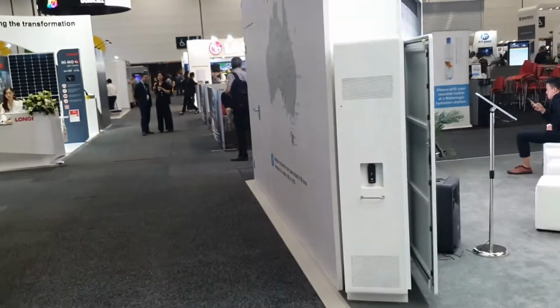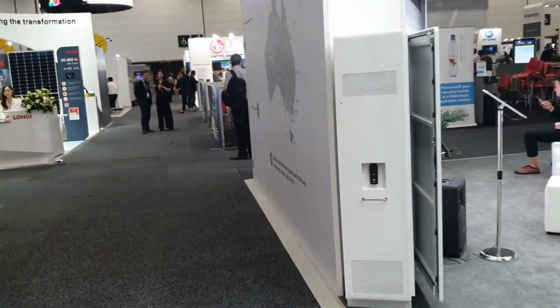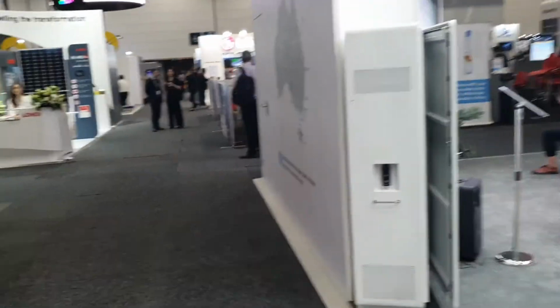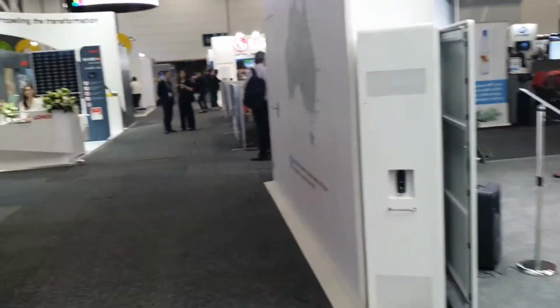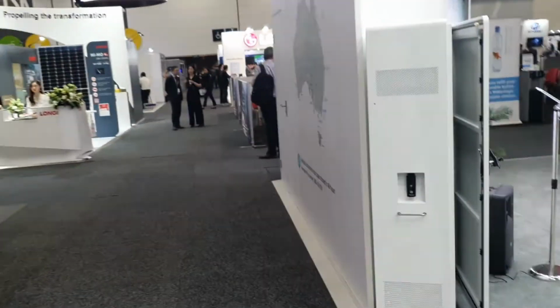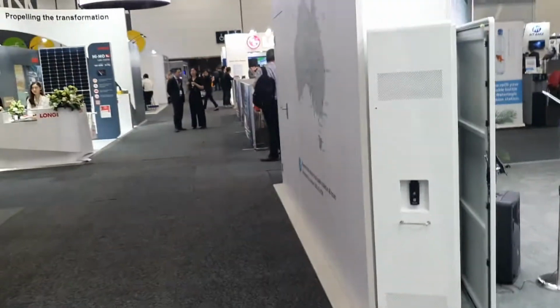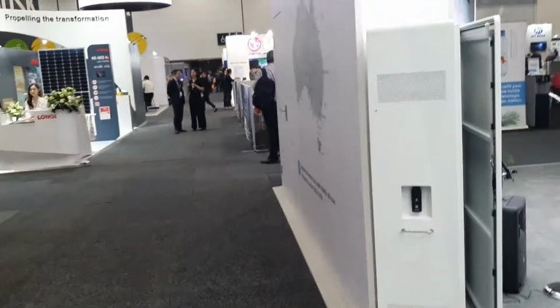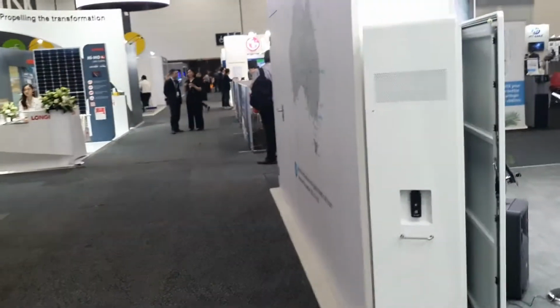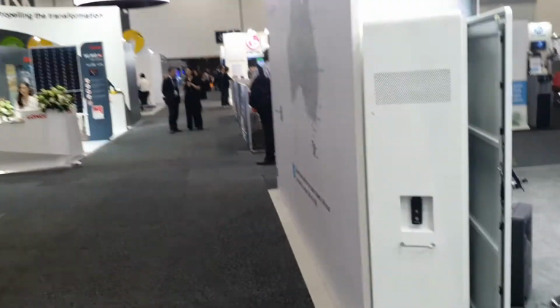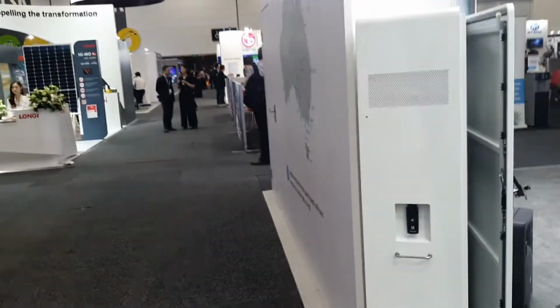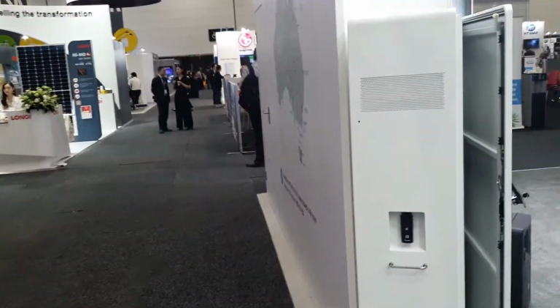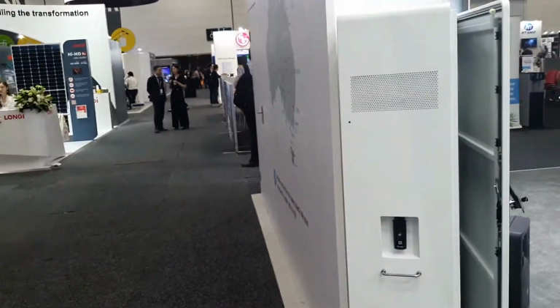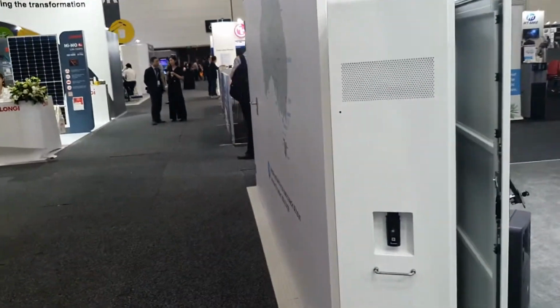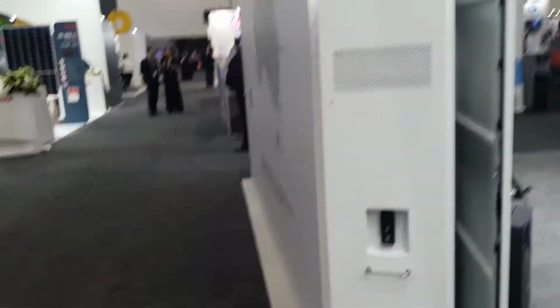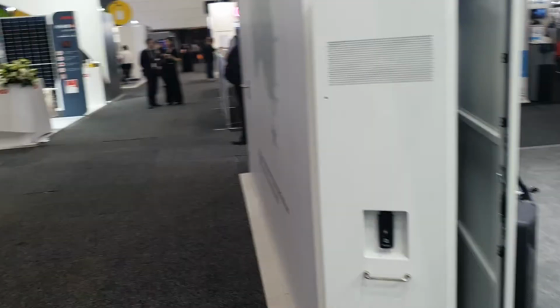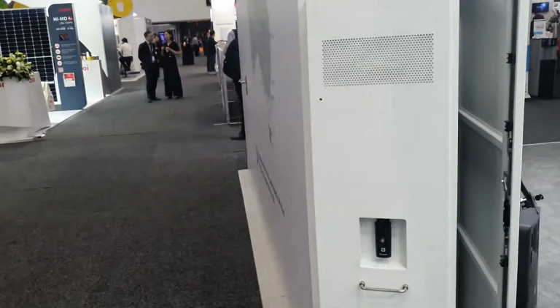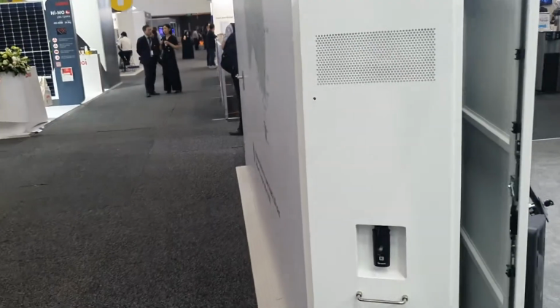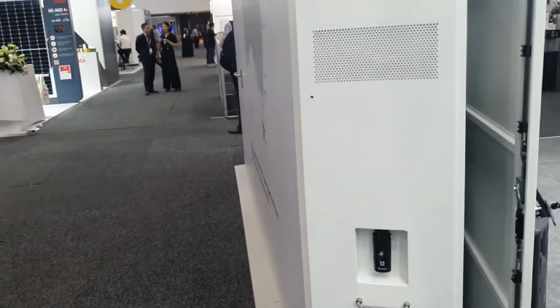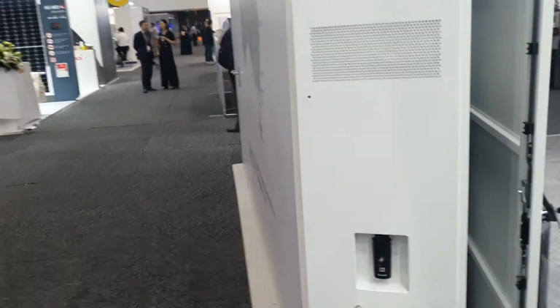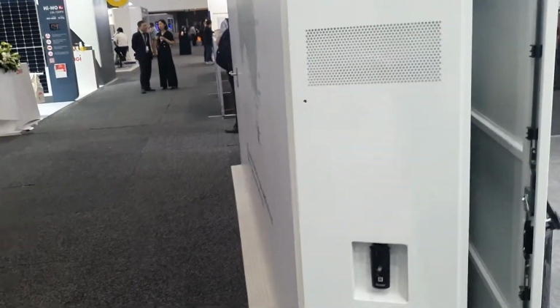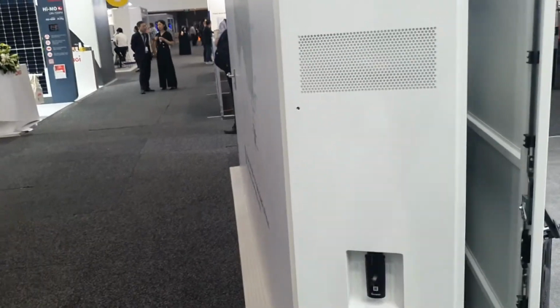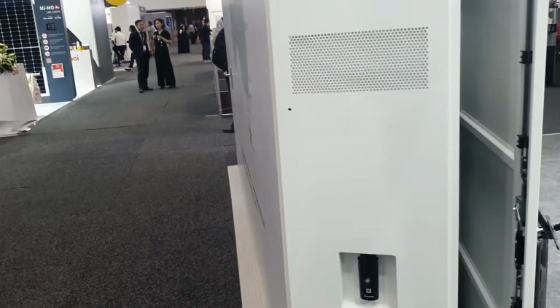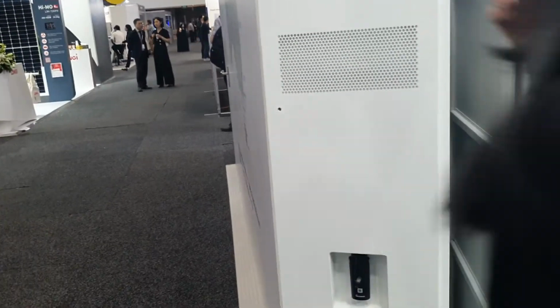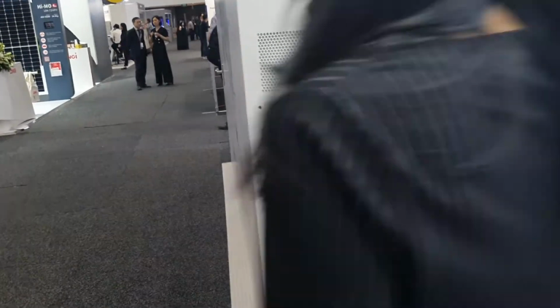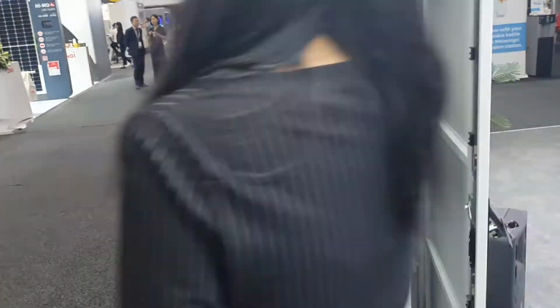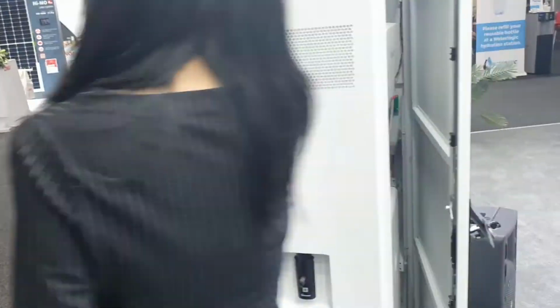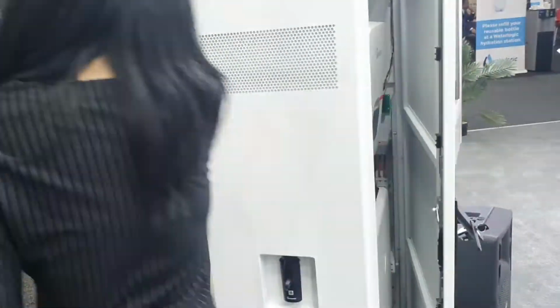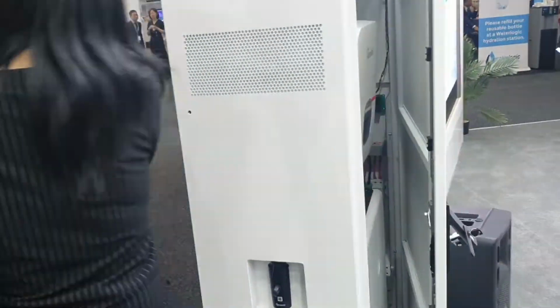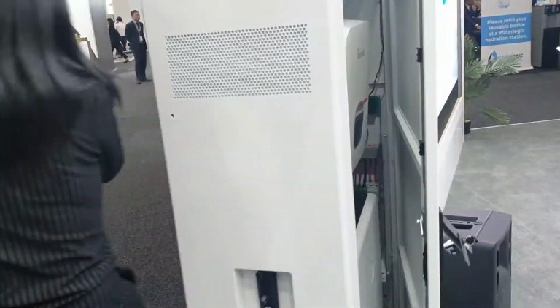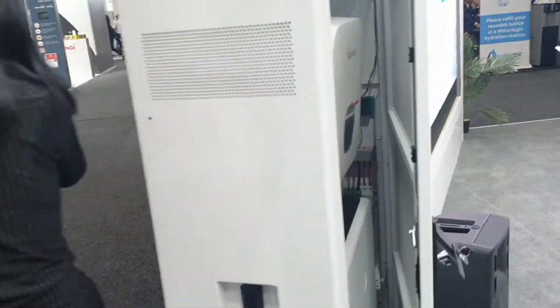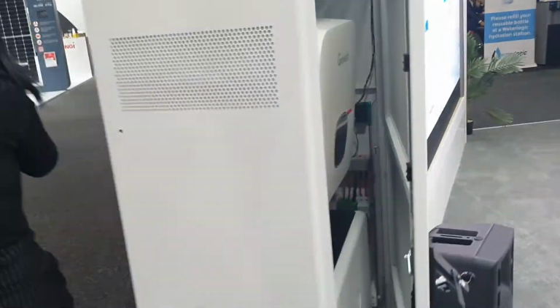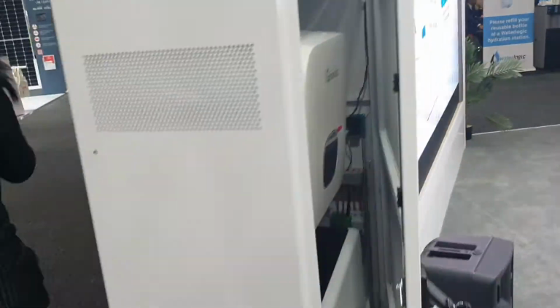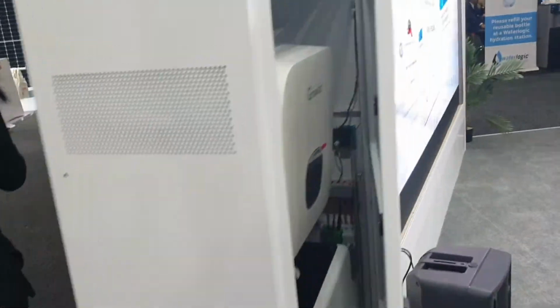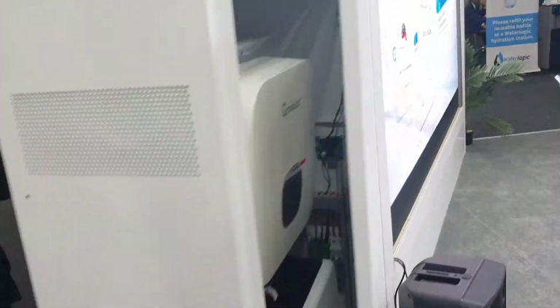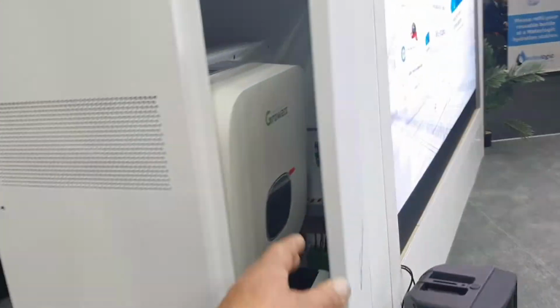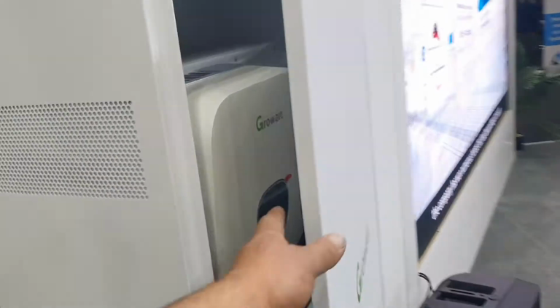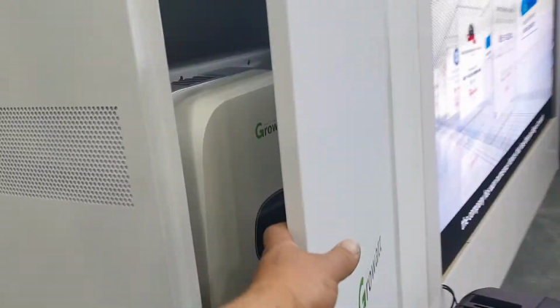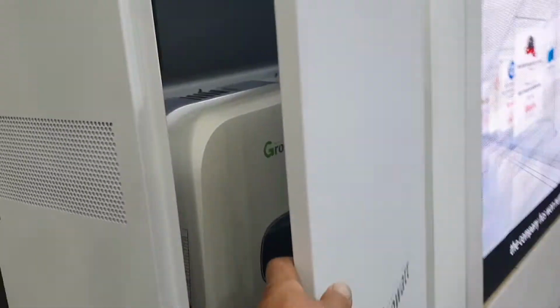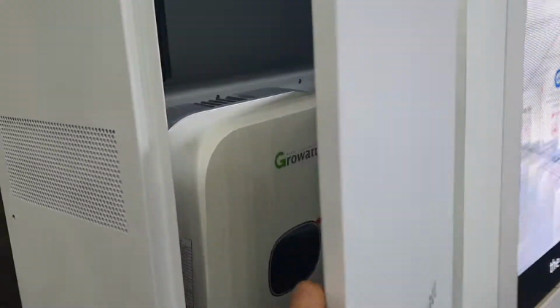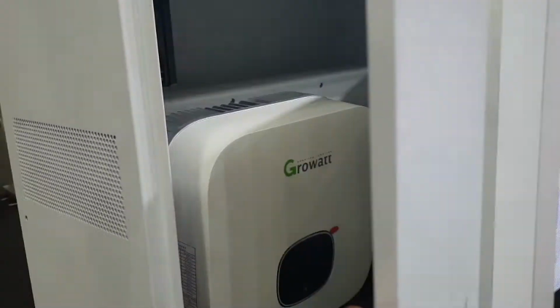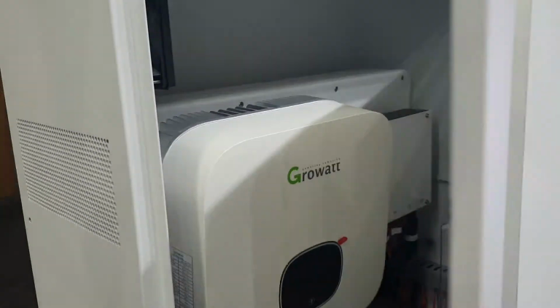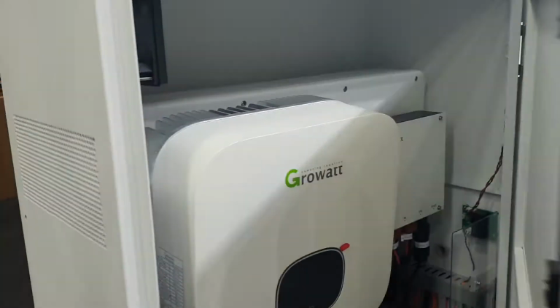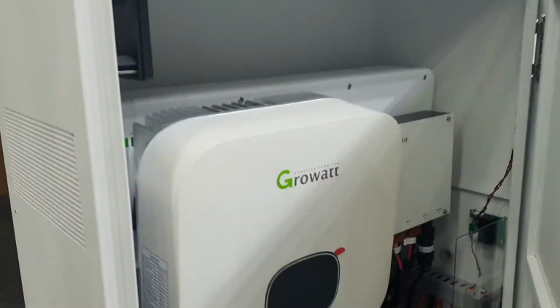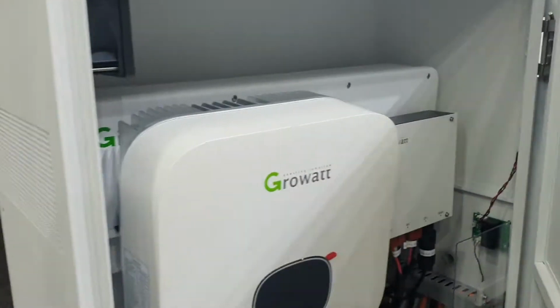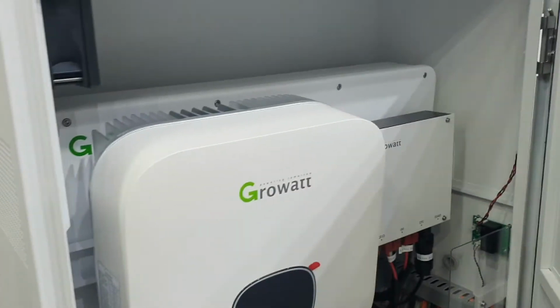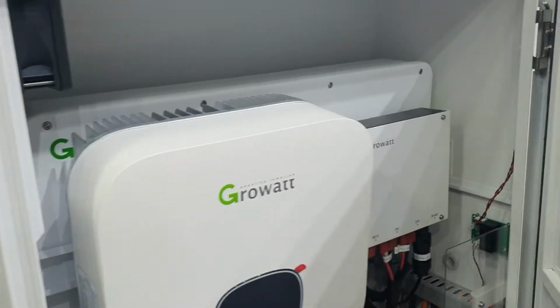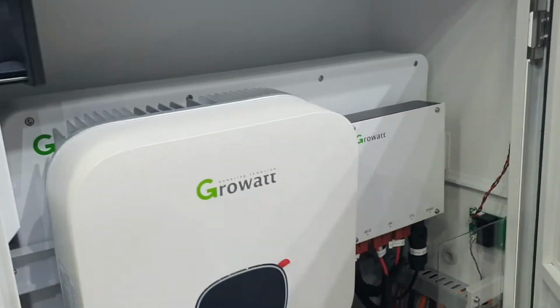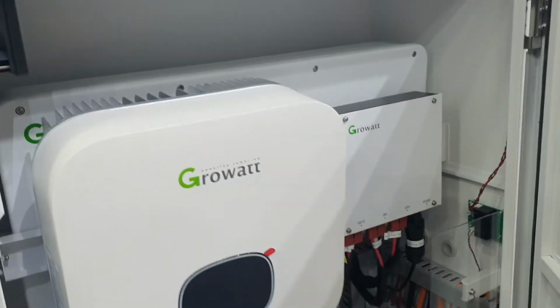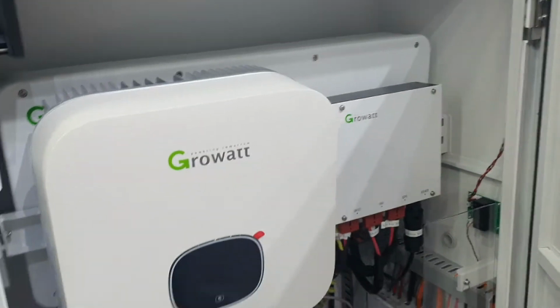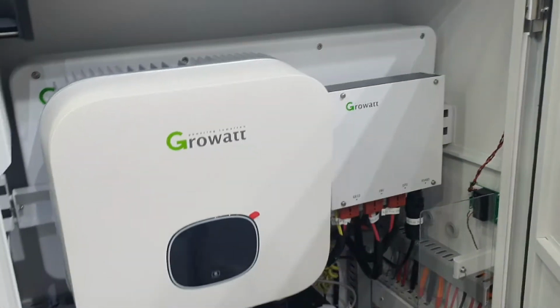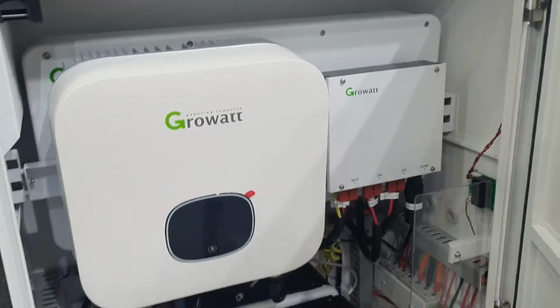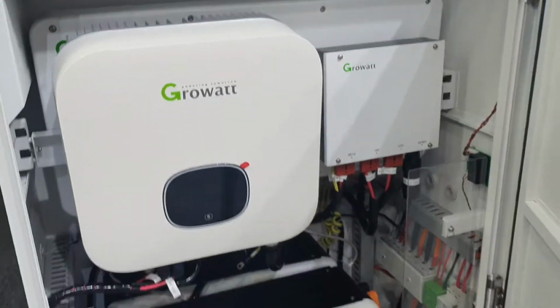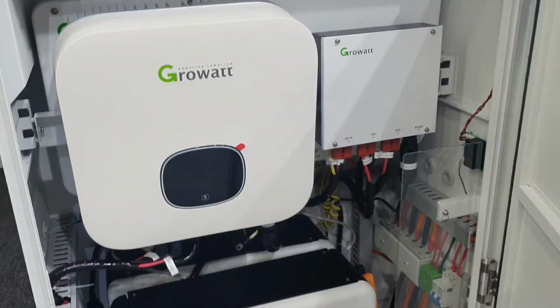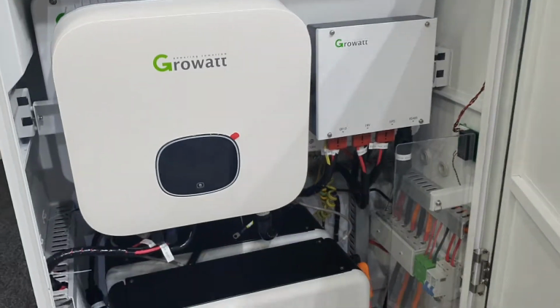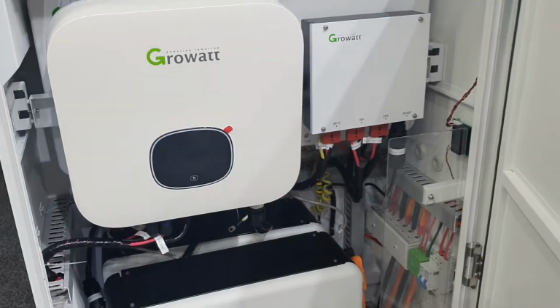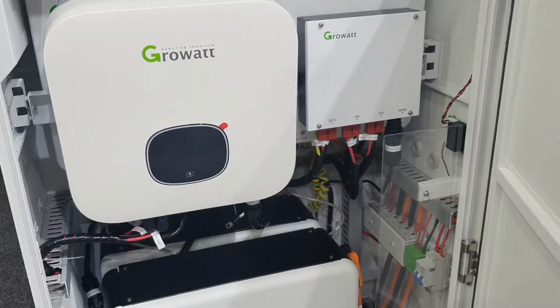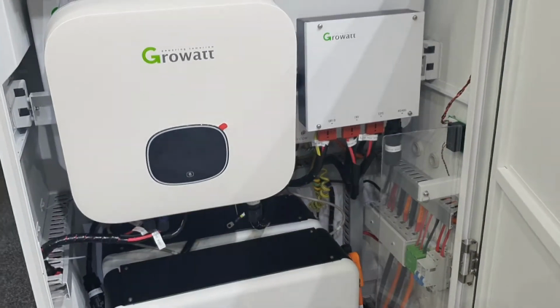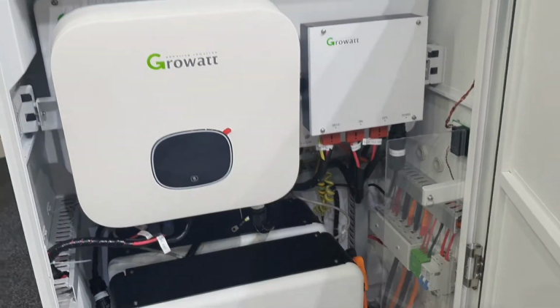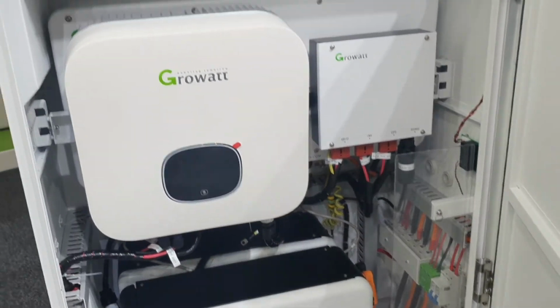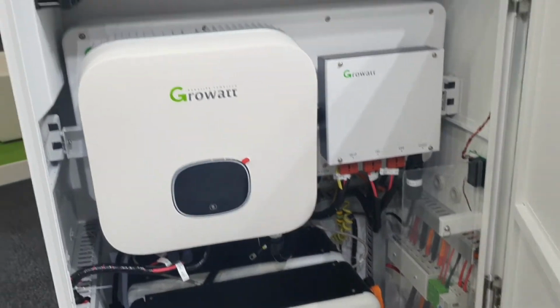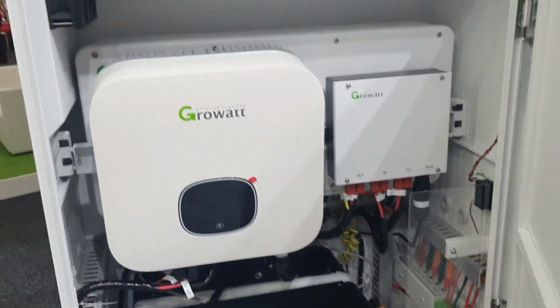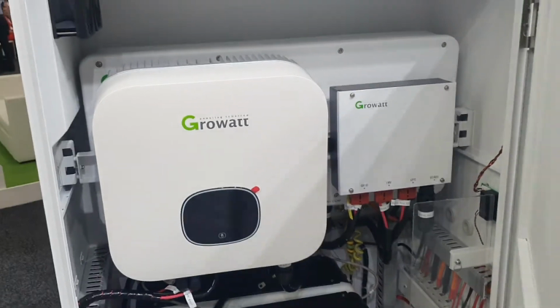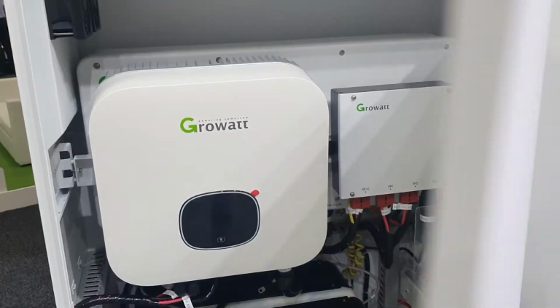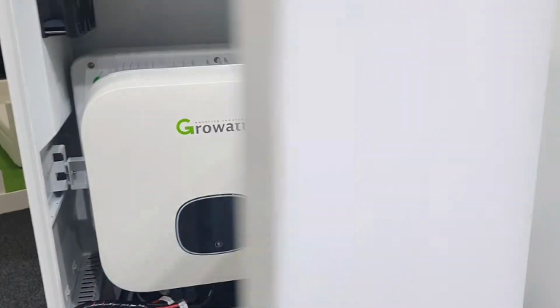I think this feels familiar — have I been here before? Yeah, I have. I've opened this box and had a look inside. I remember that.